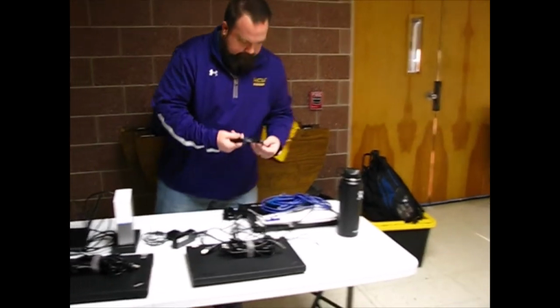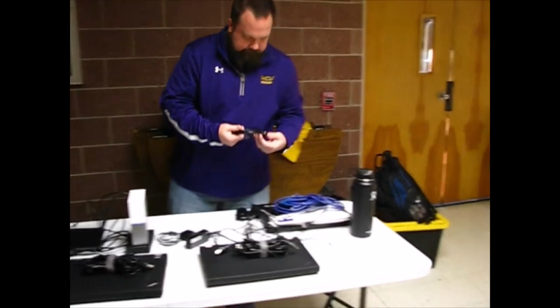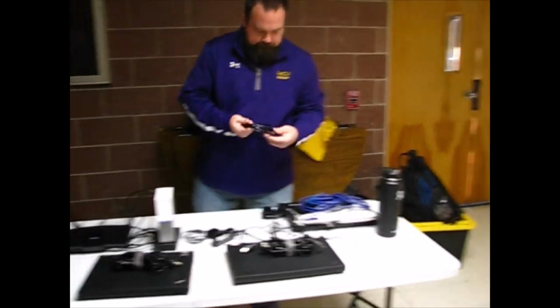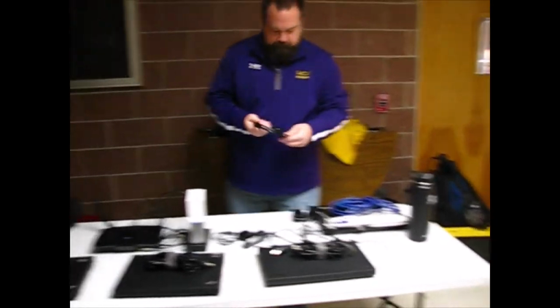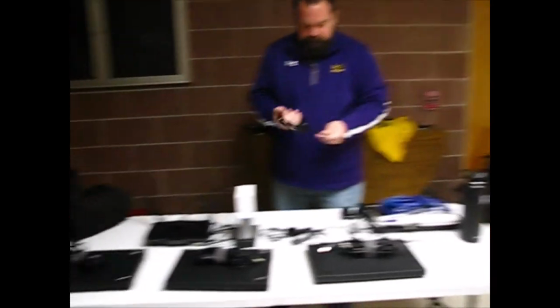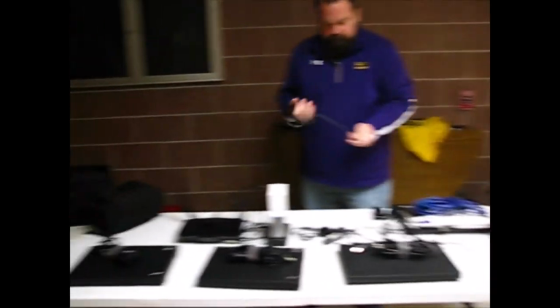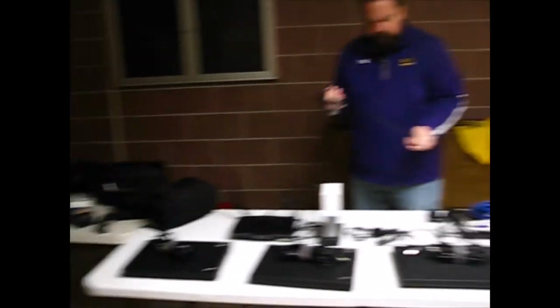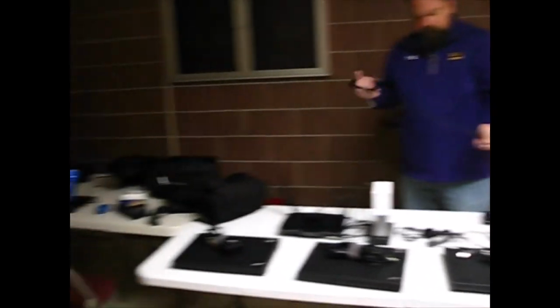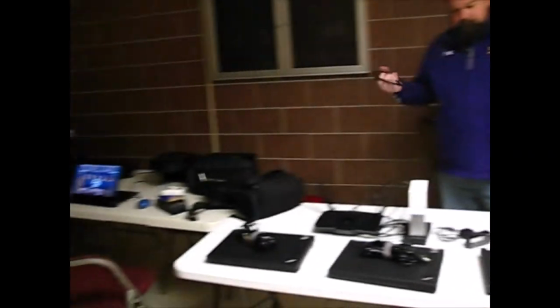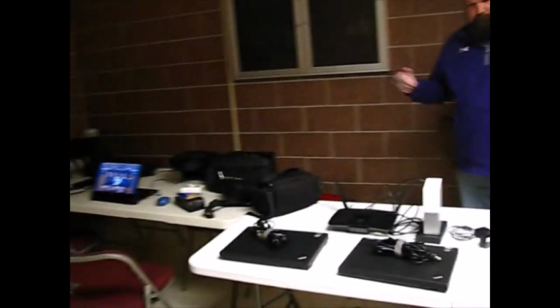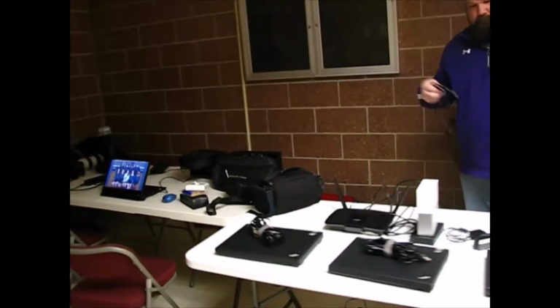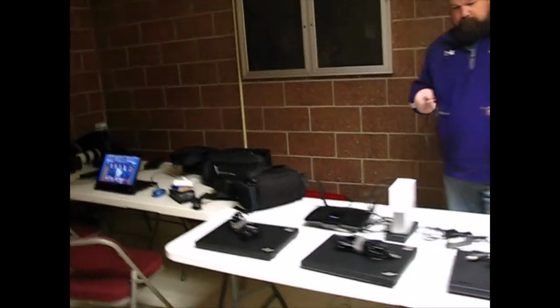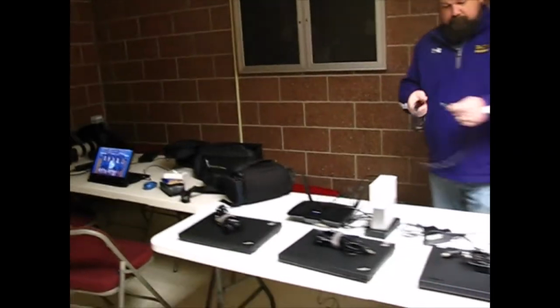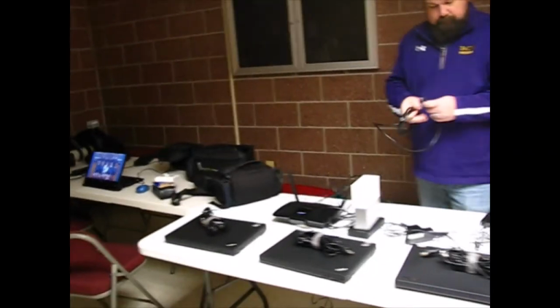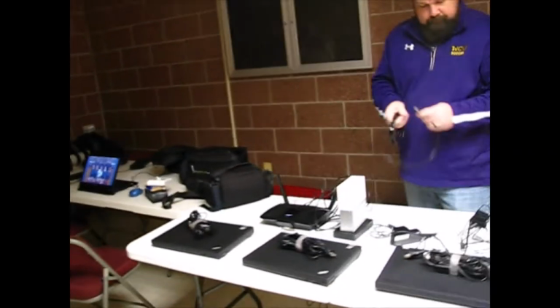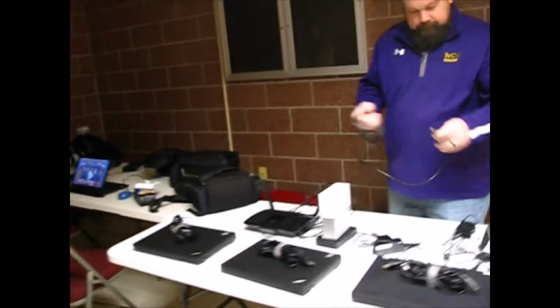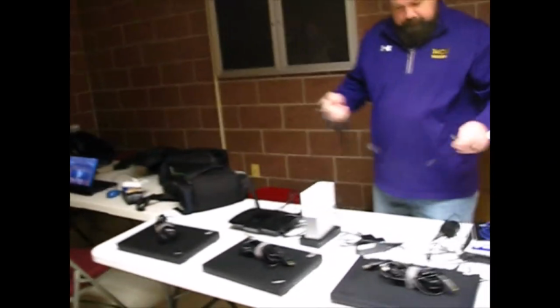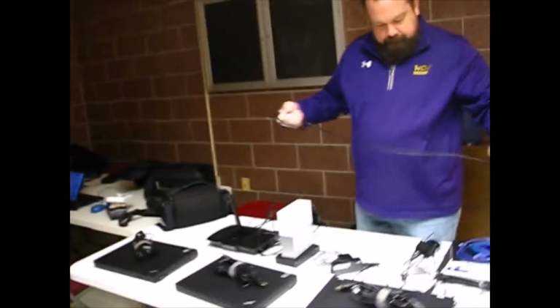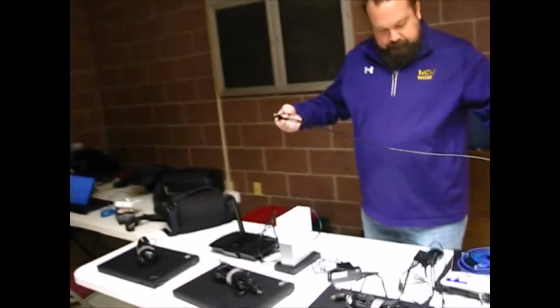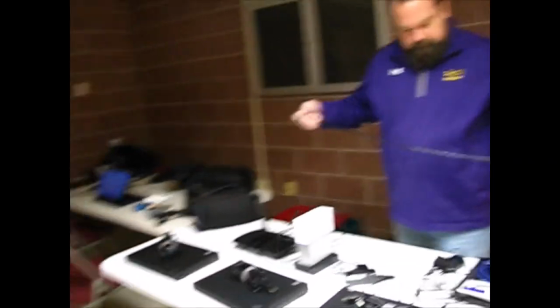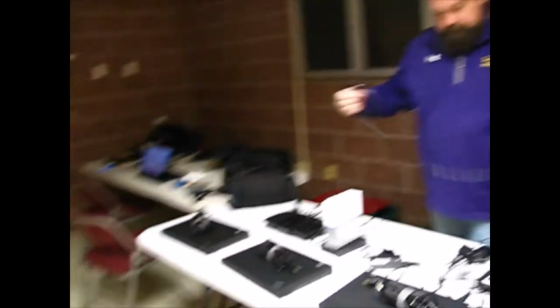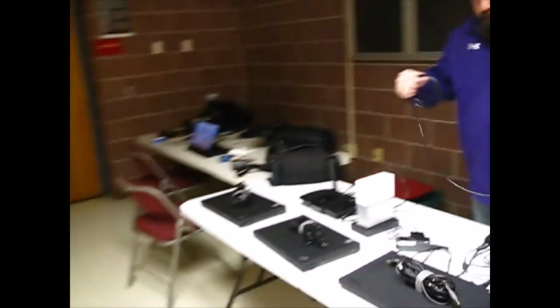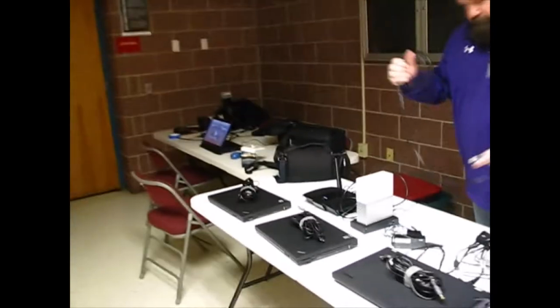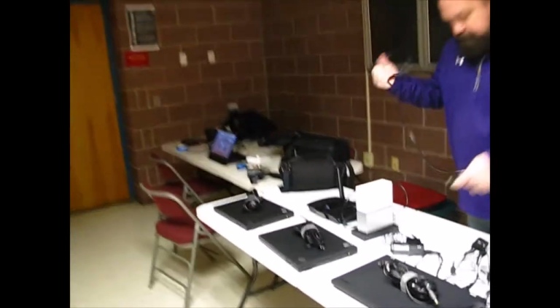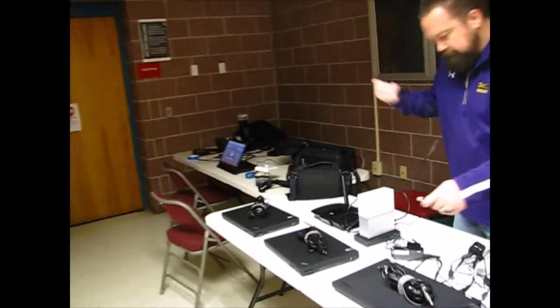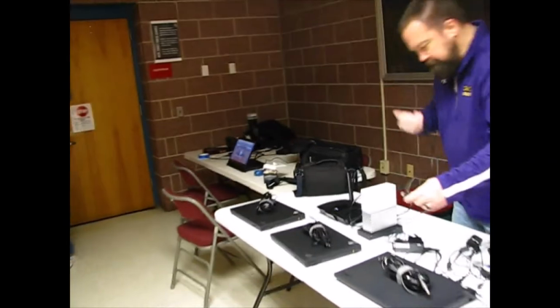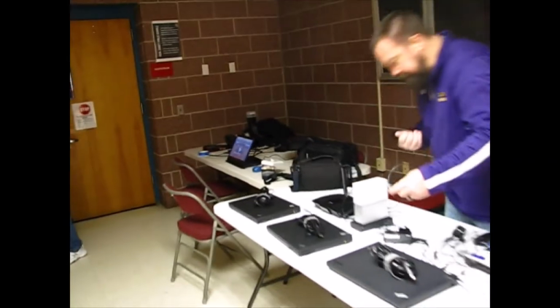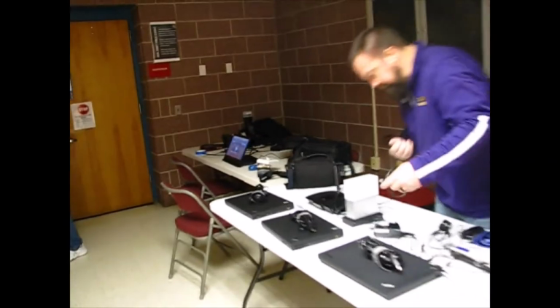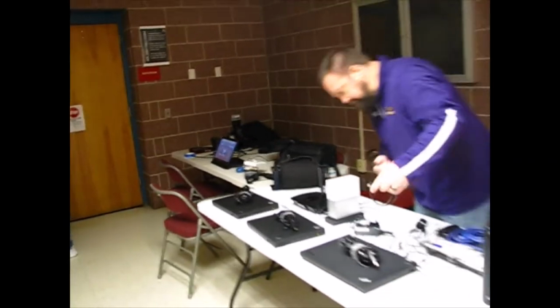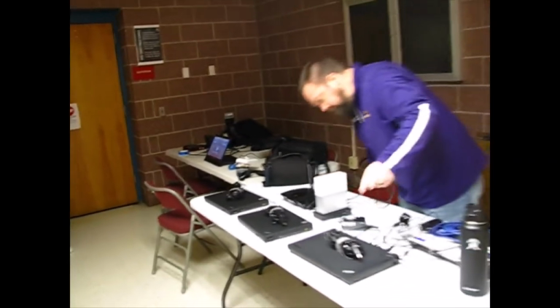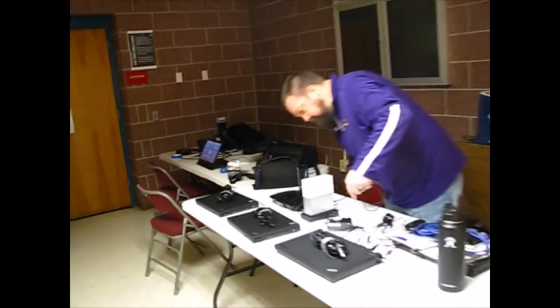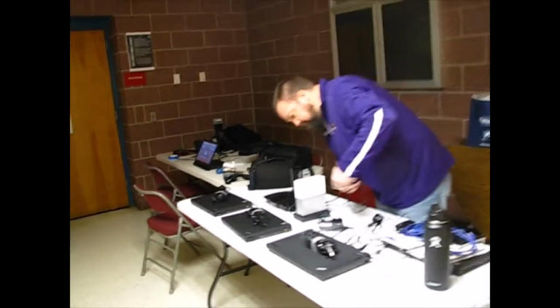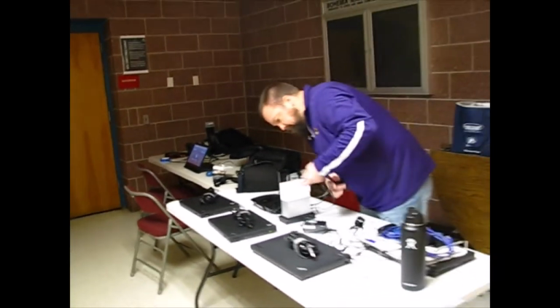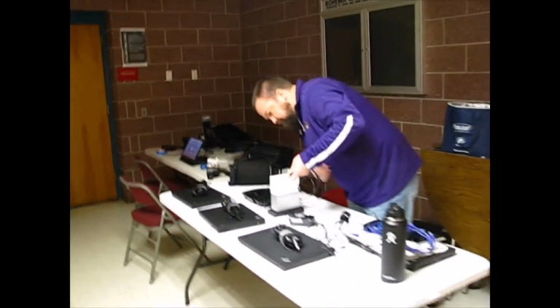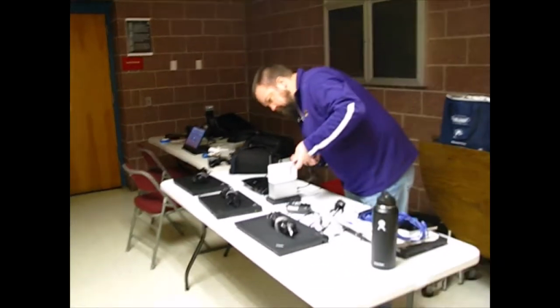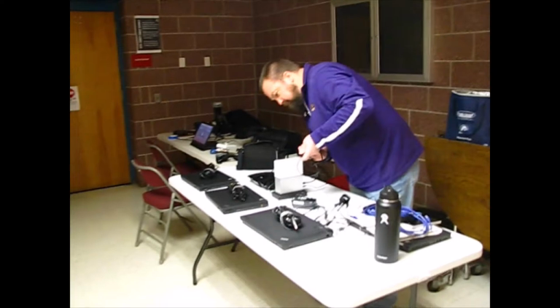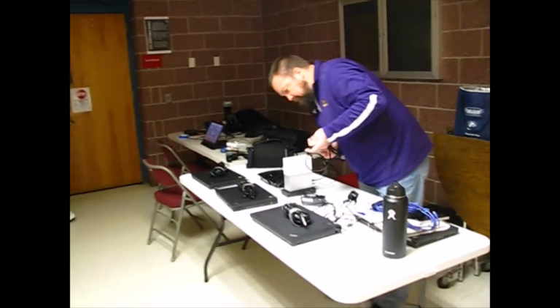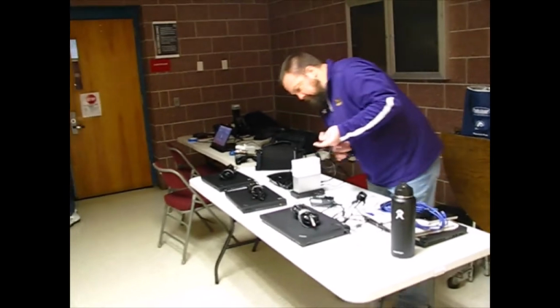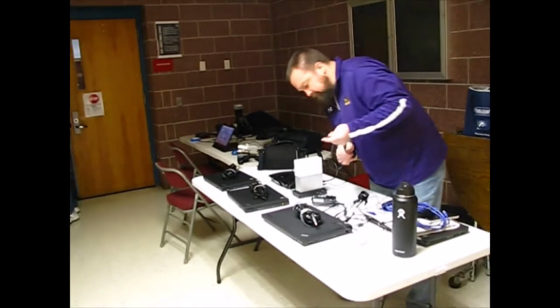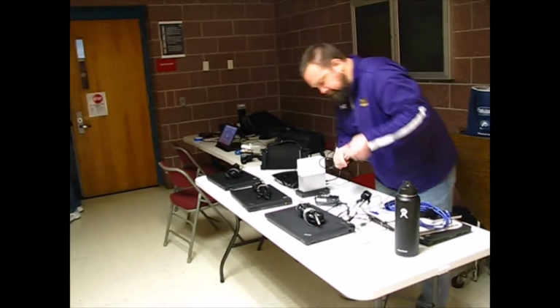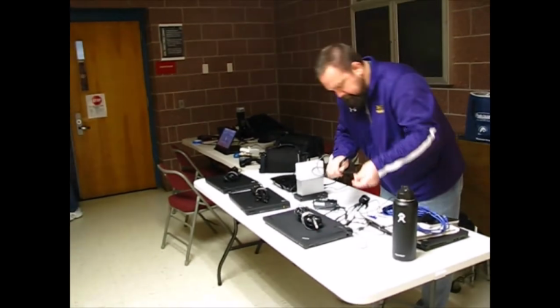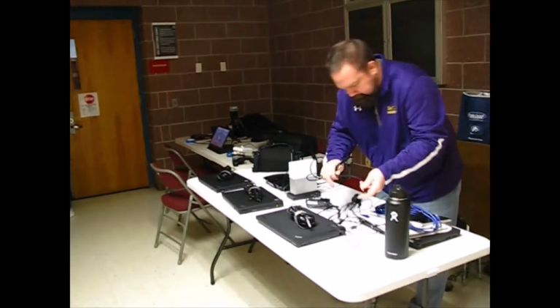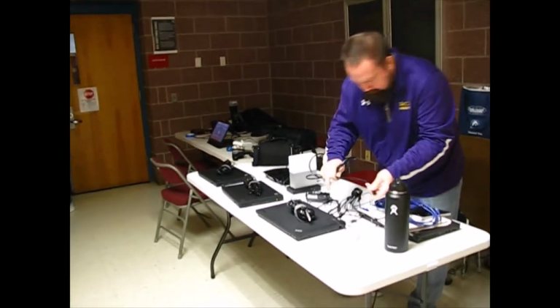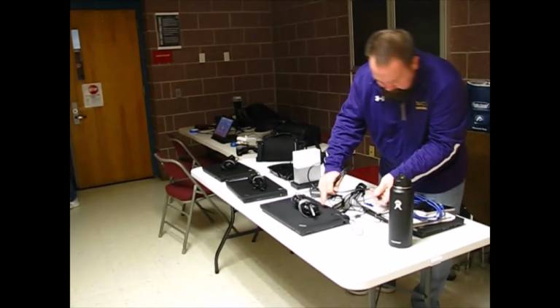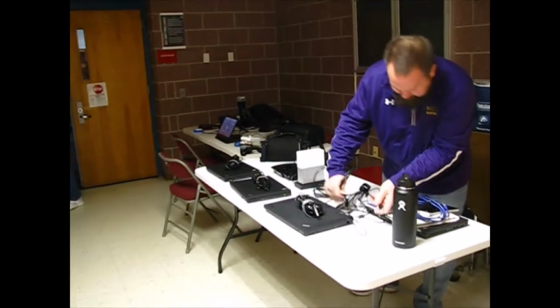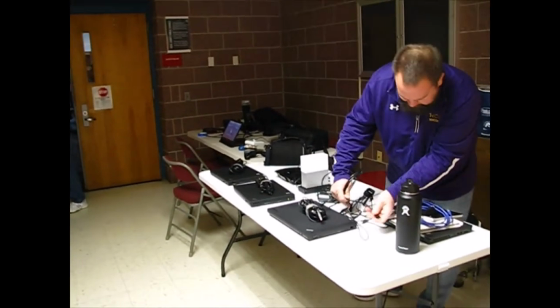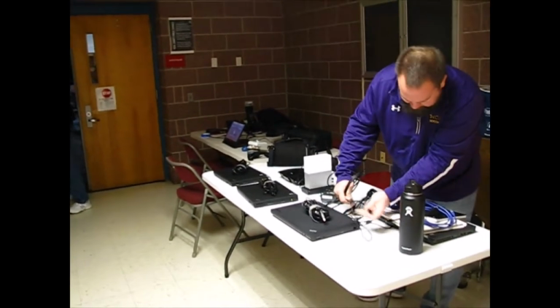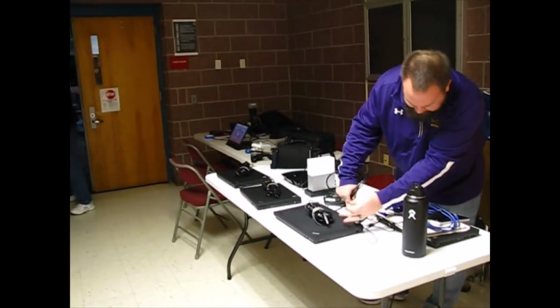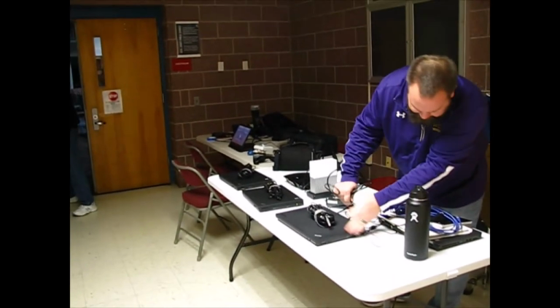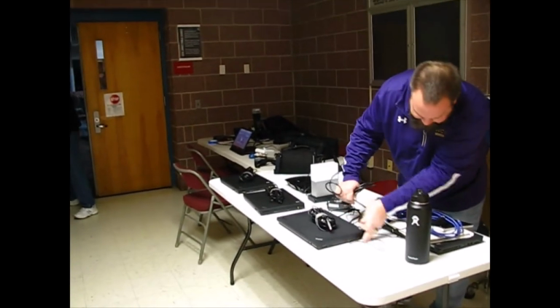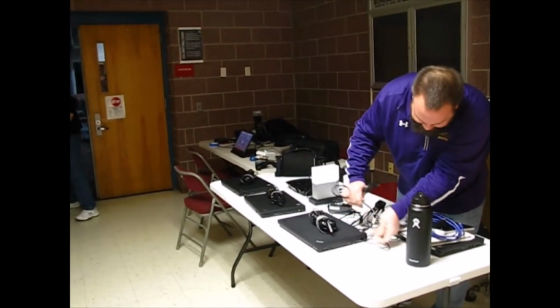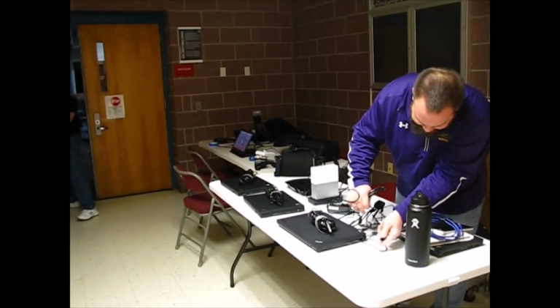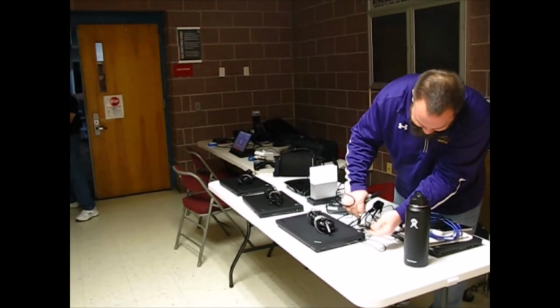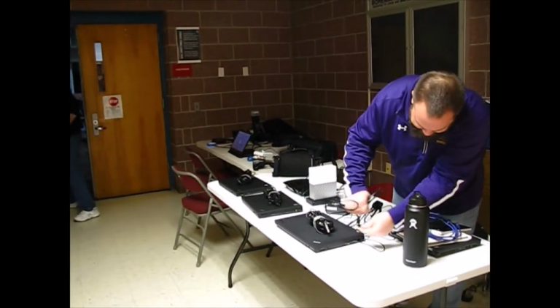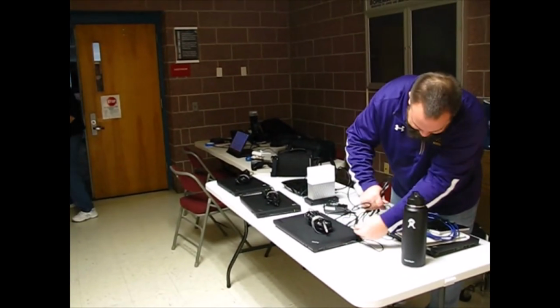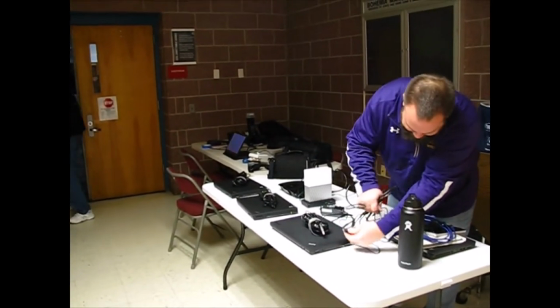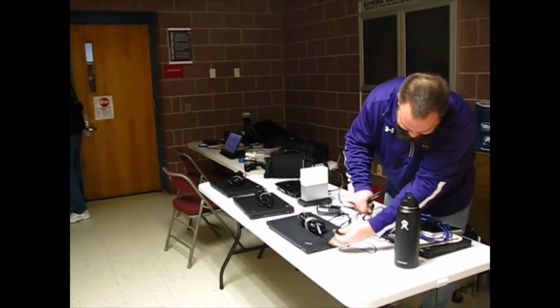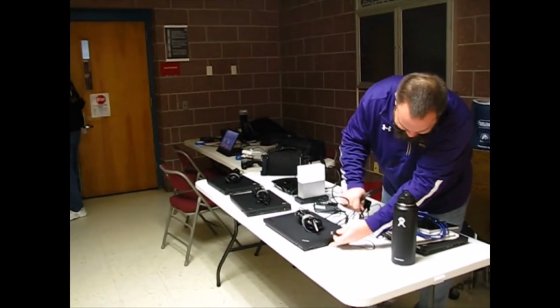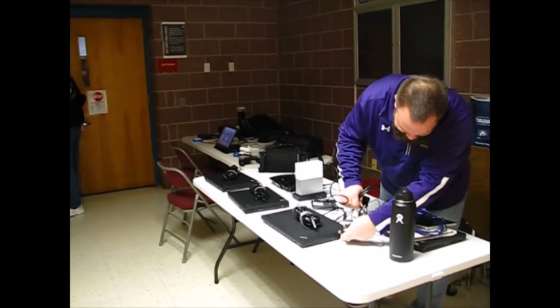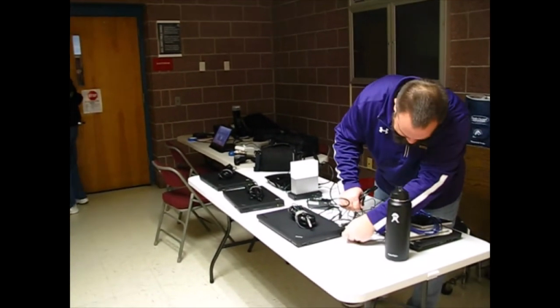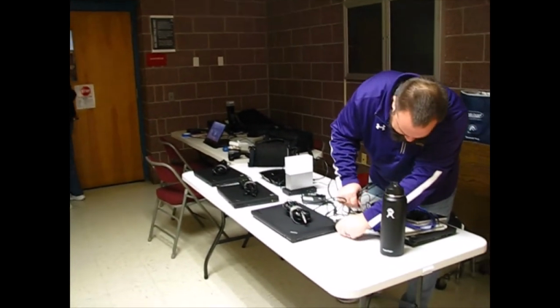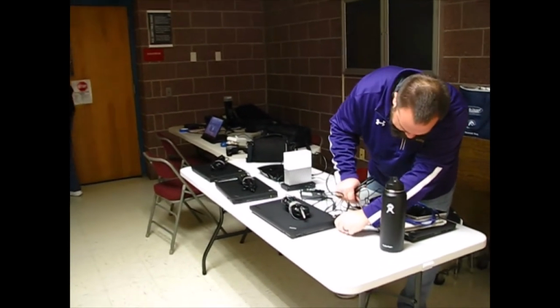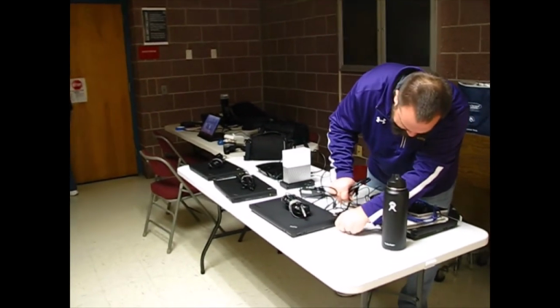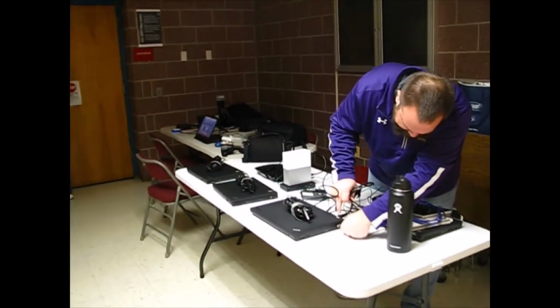So this is pretty much what the setup is going to look like. This is the booth — they're still setting it up, but this is what it's going to look like.